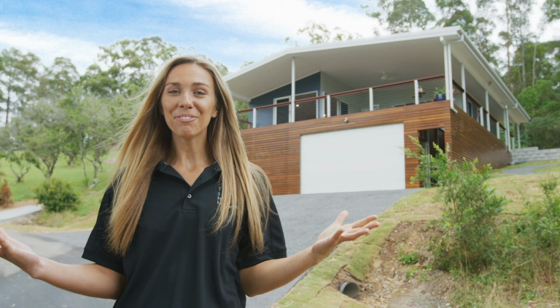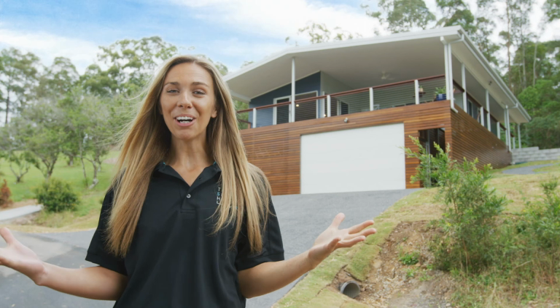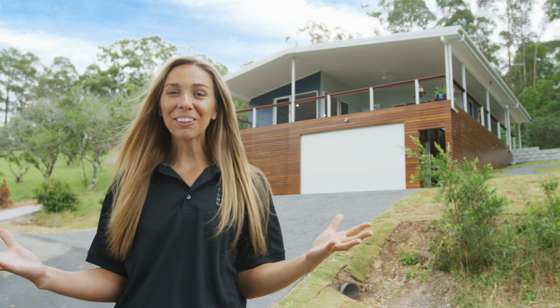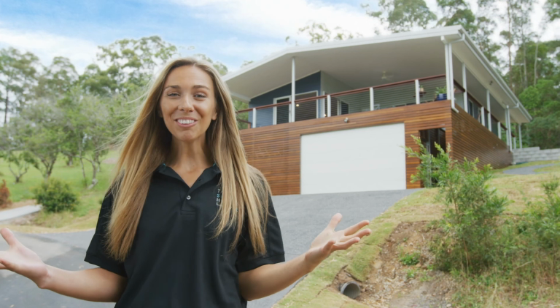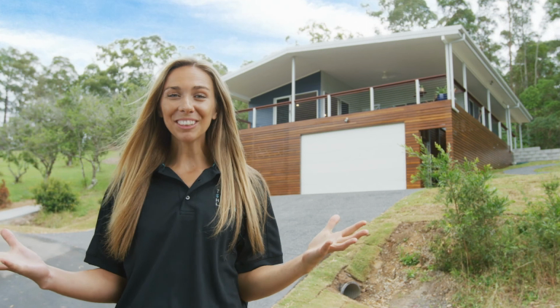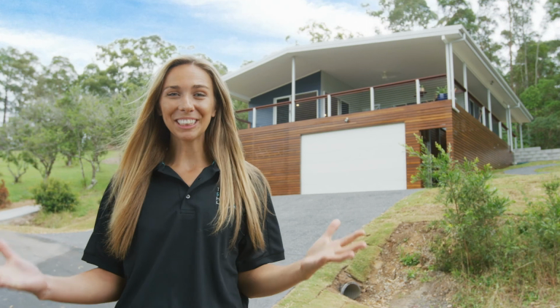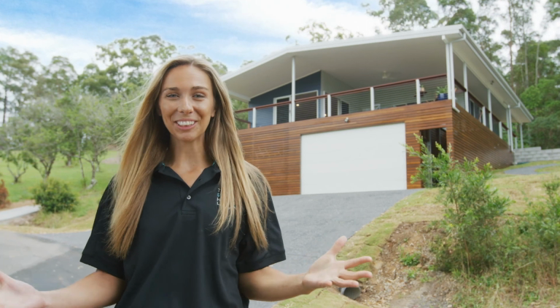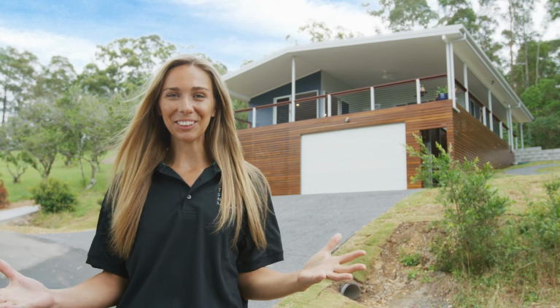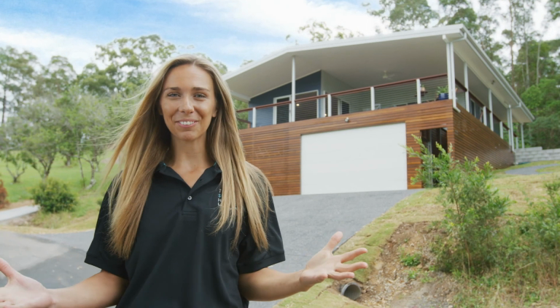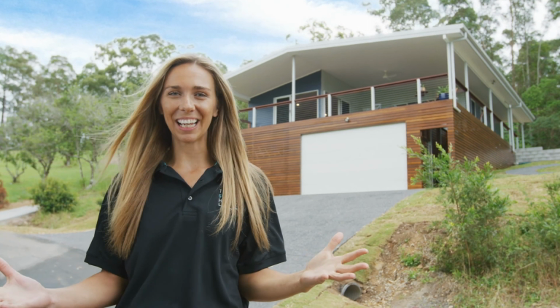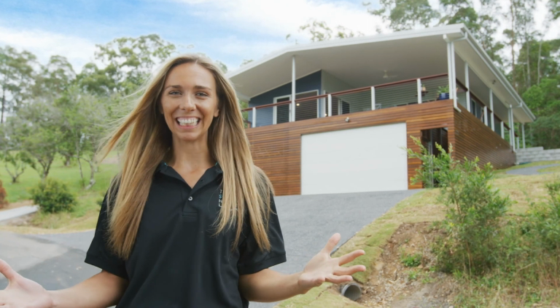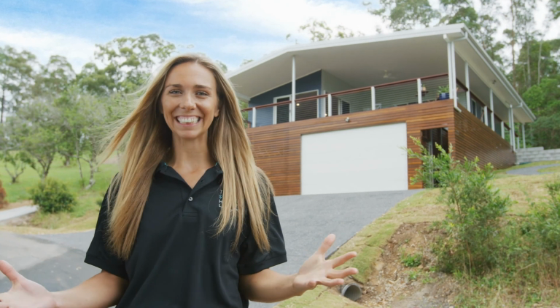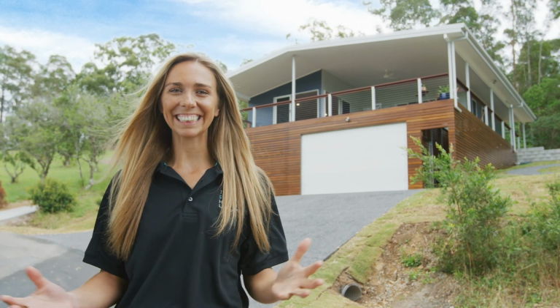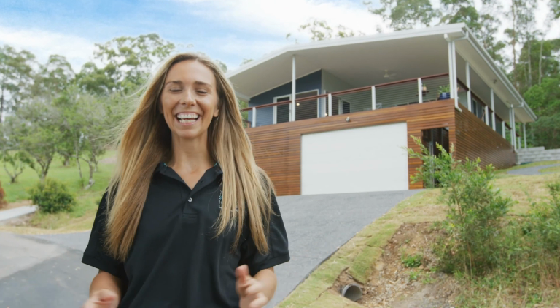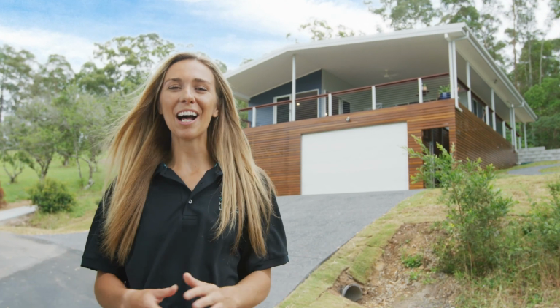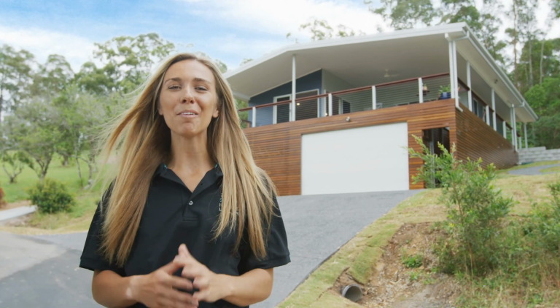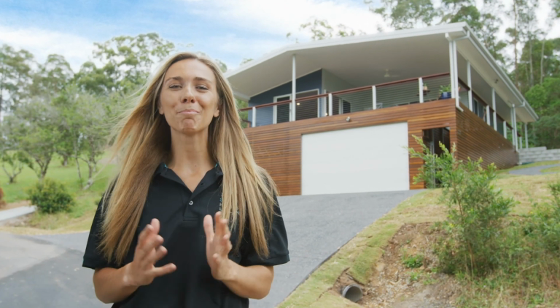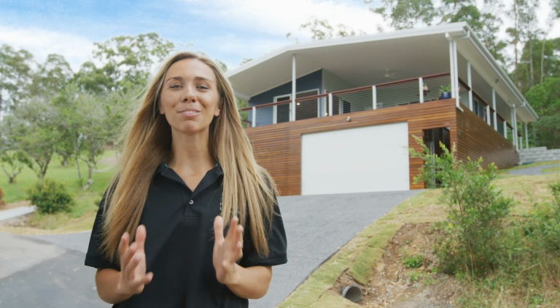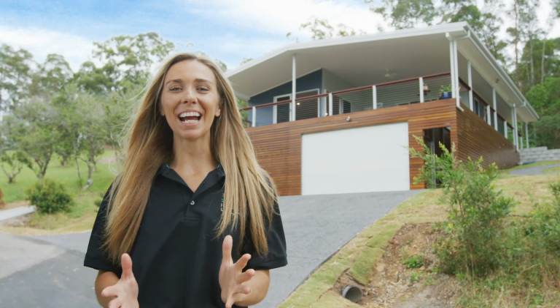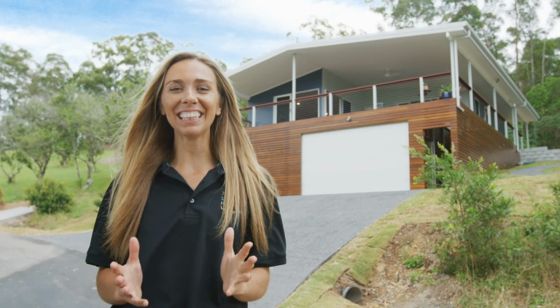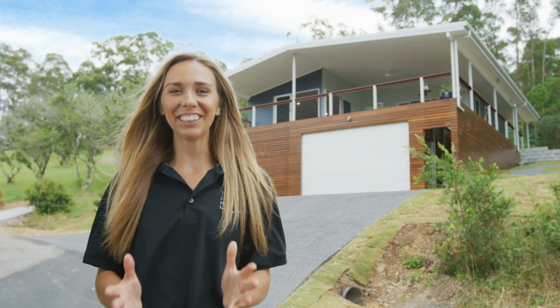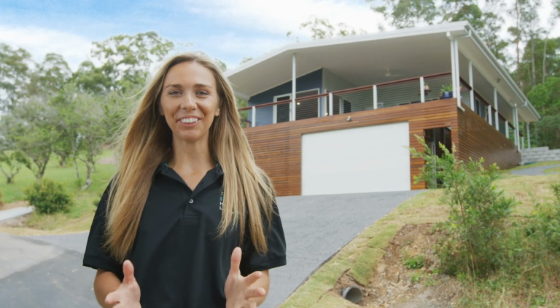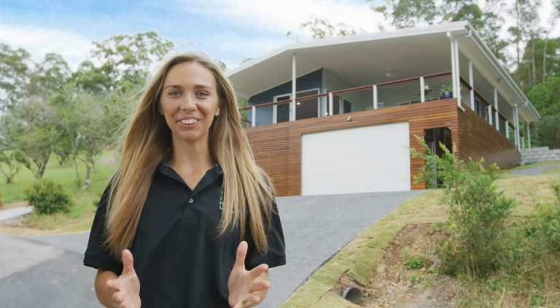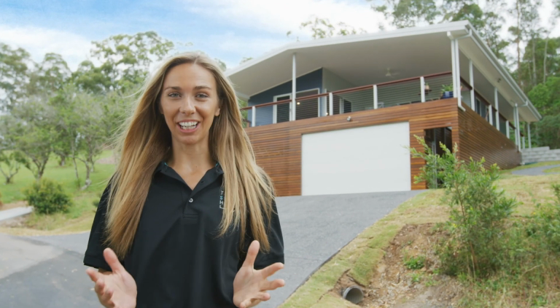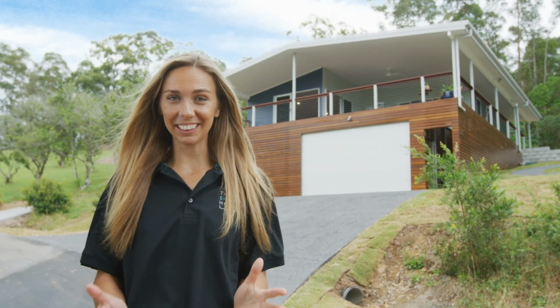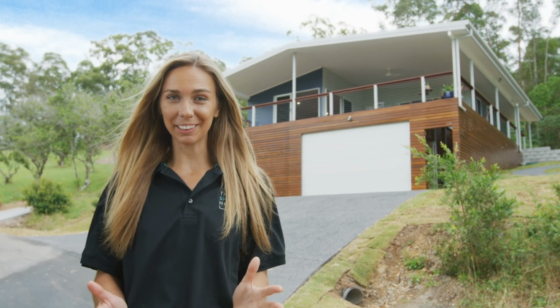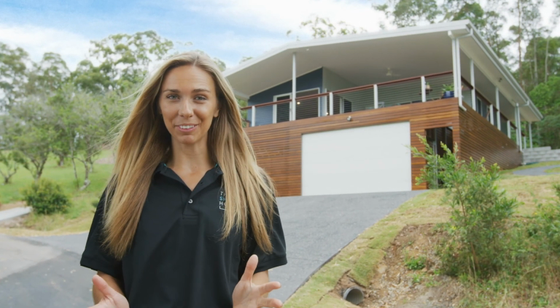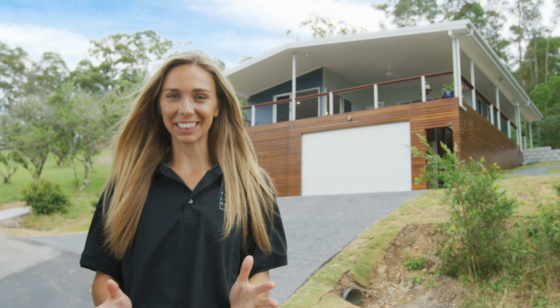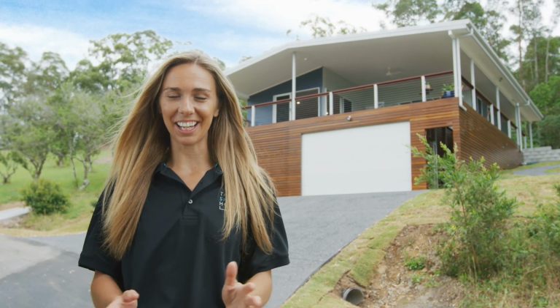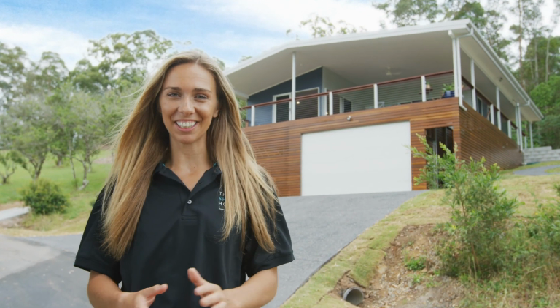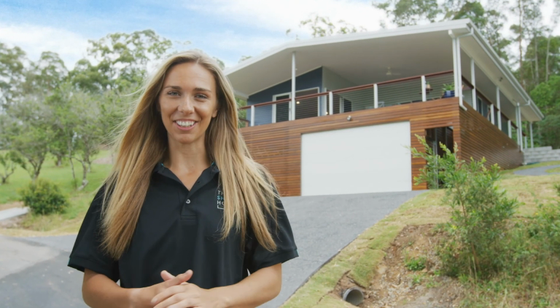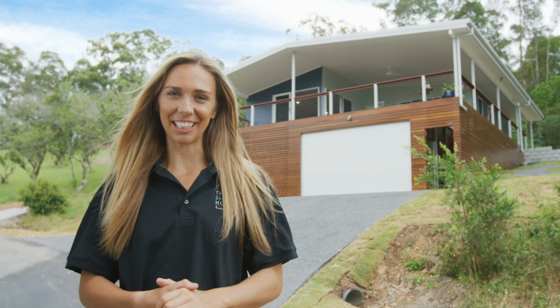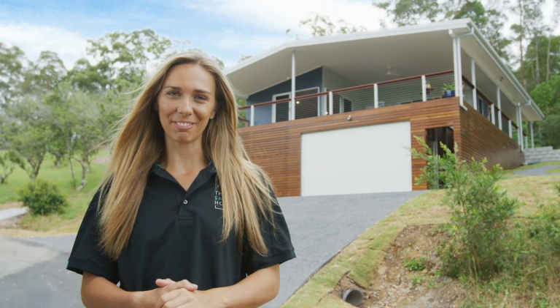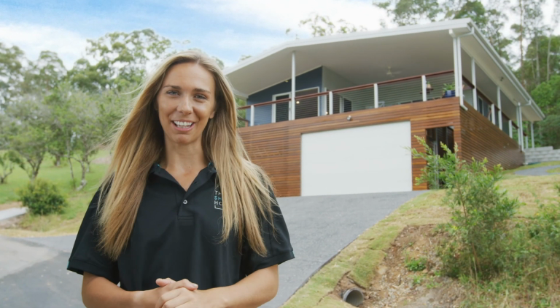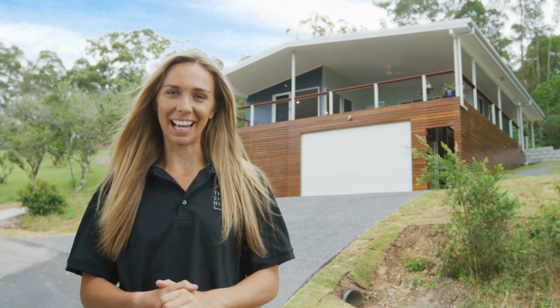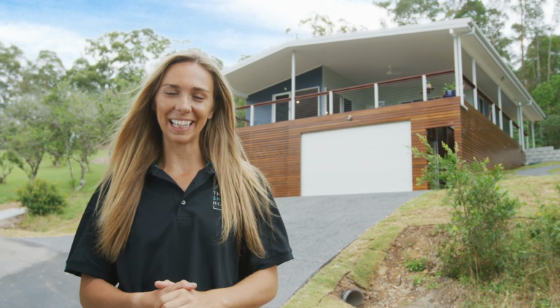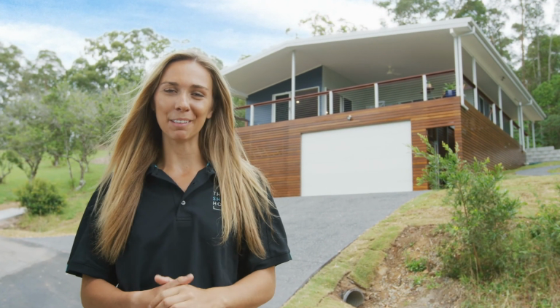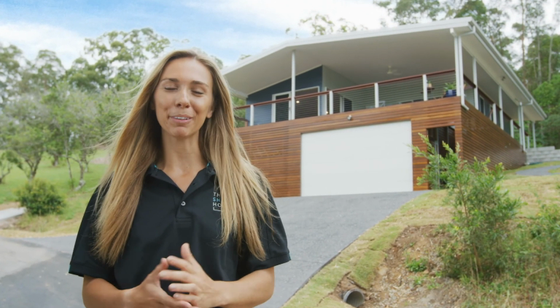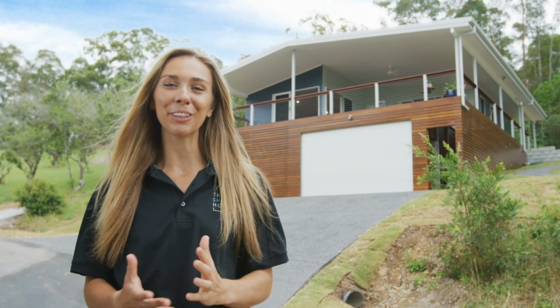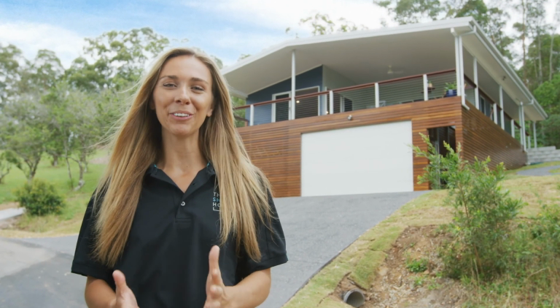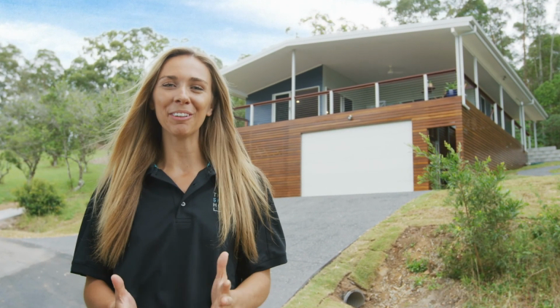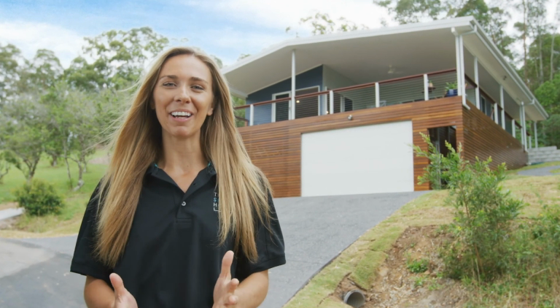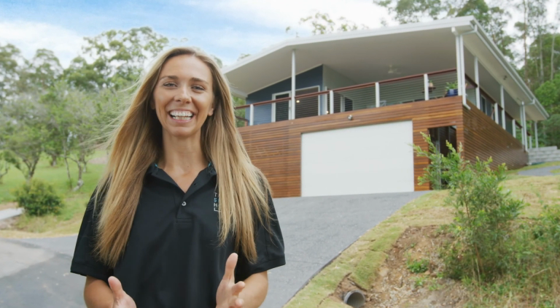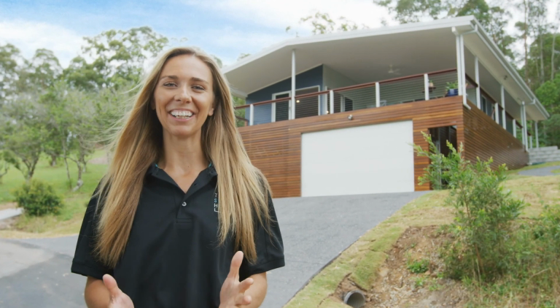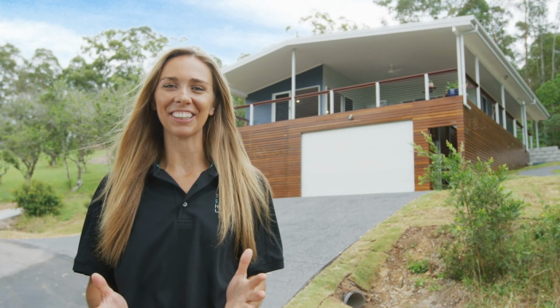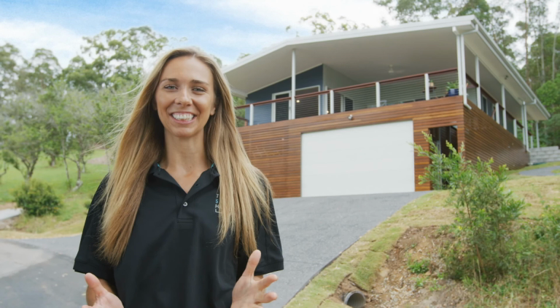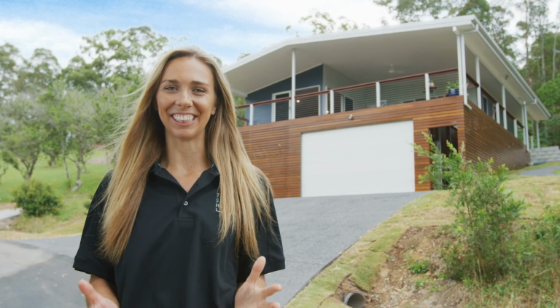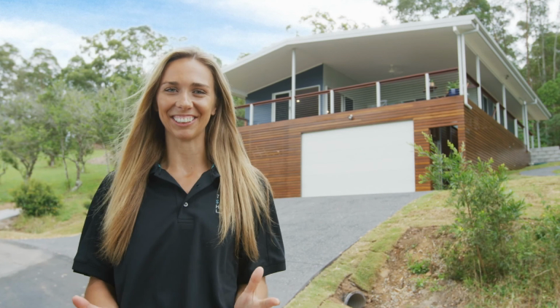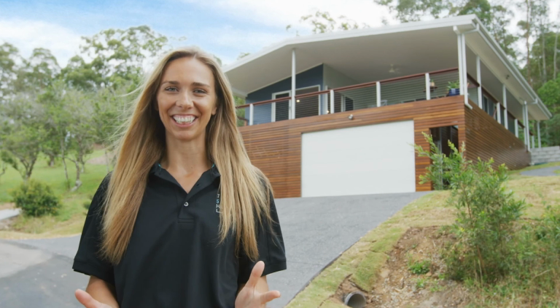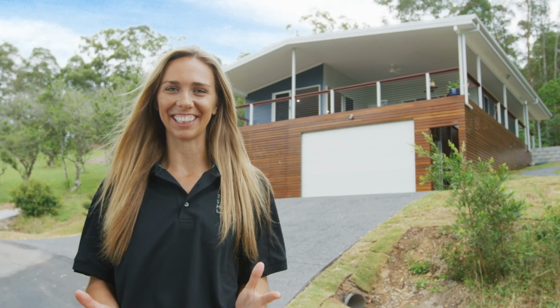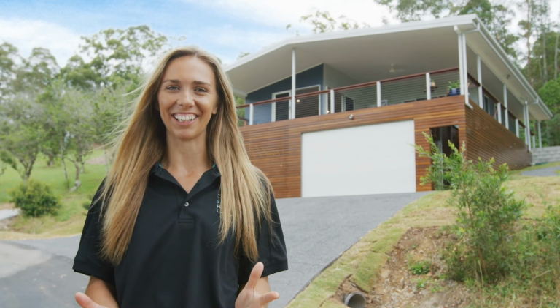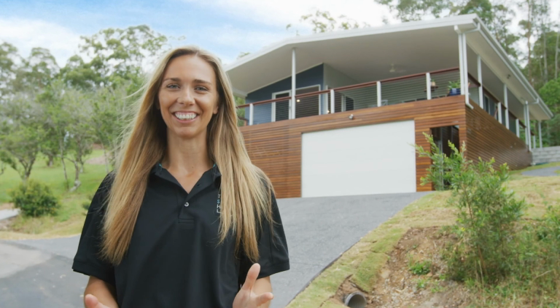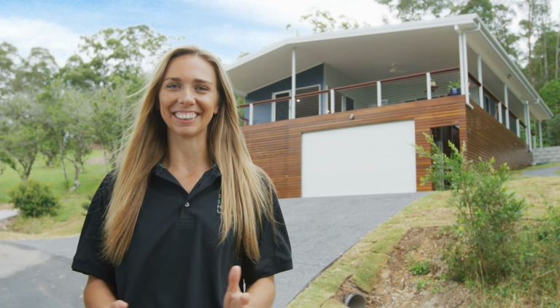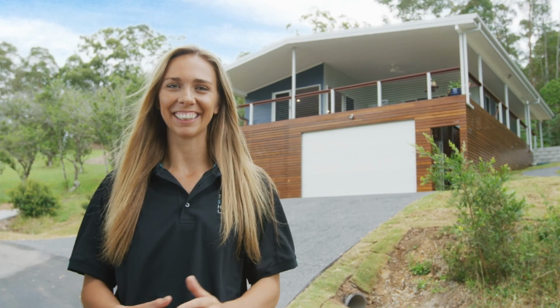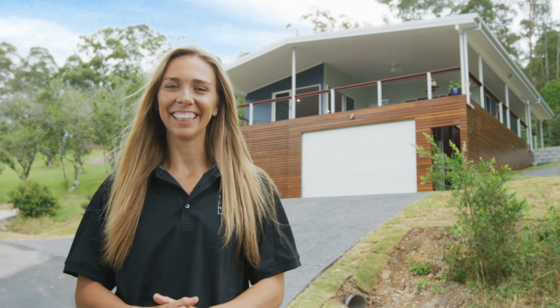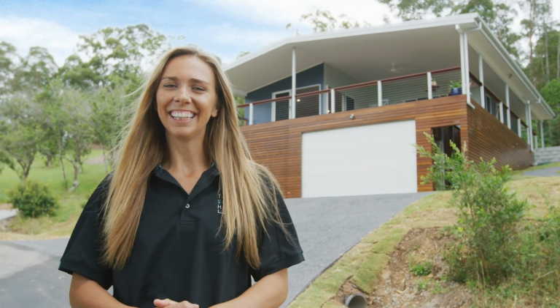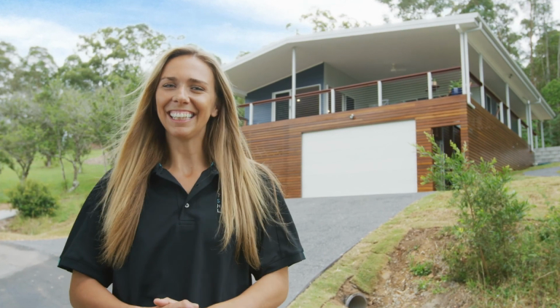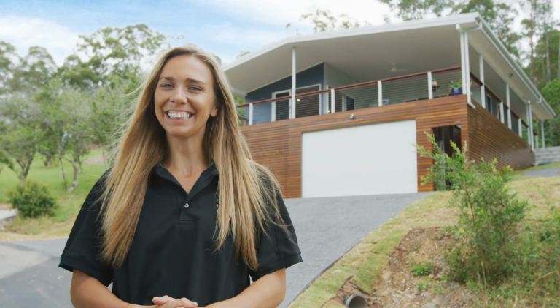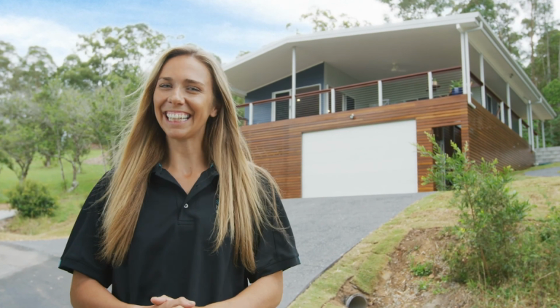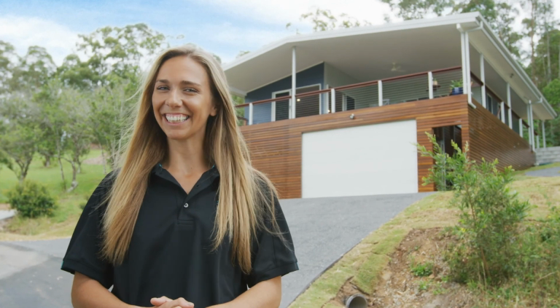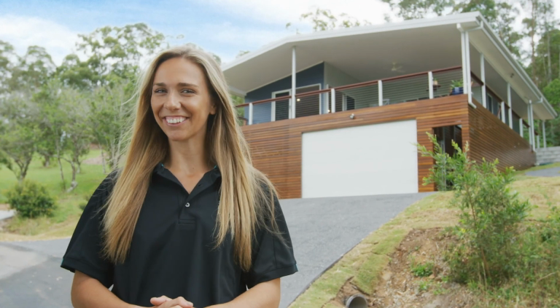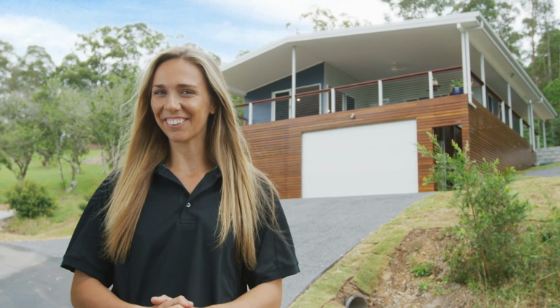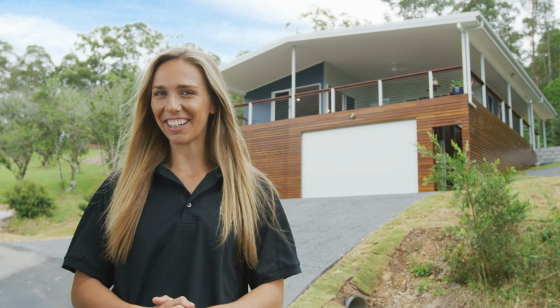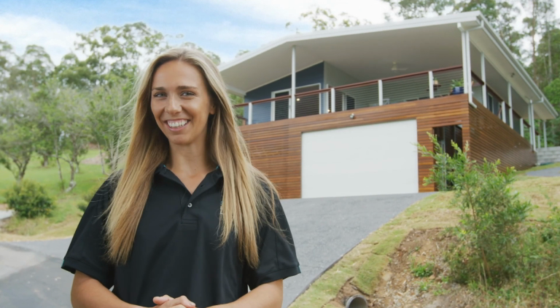Welcome to Dawn's Place, our brand new custom designed granny flat in Mooloola Valley on the Sunshine Coast. Let's take a look around.